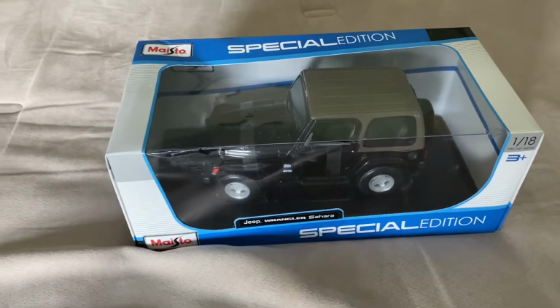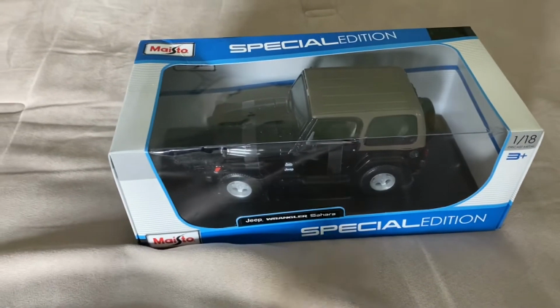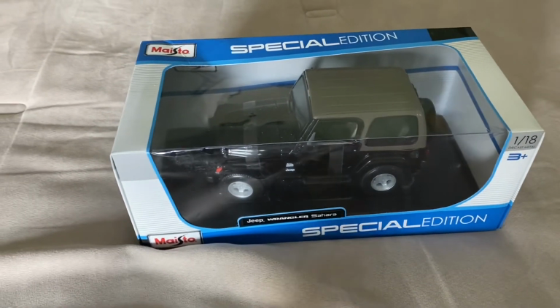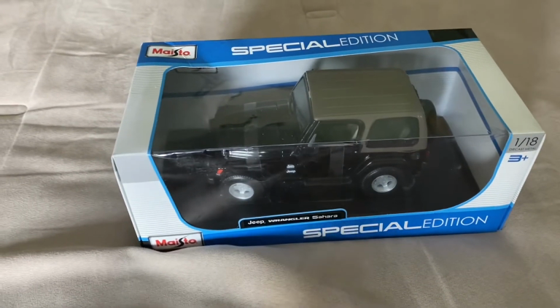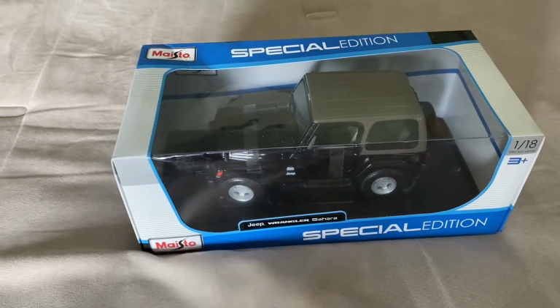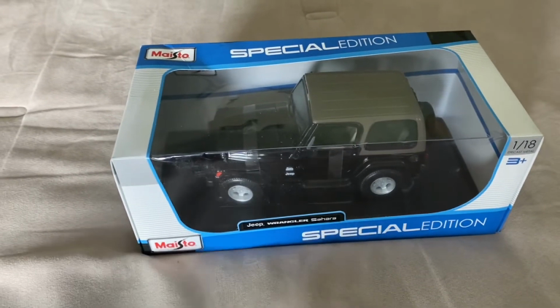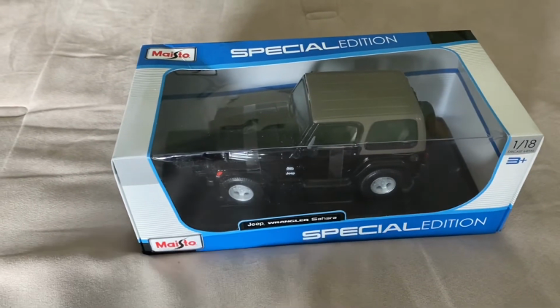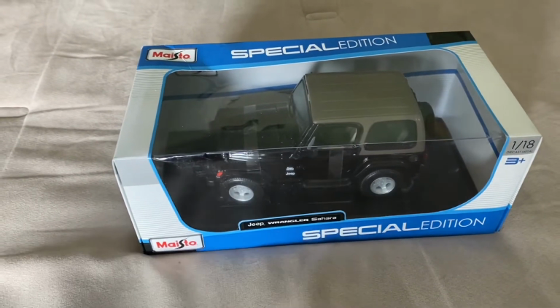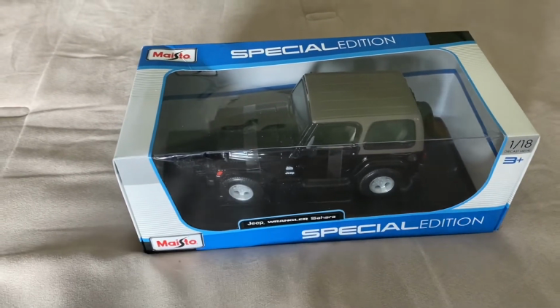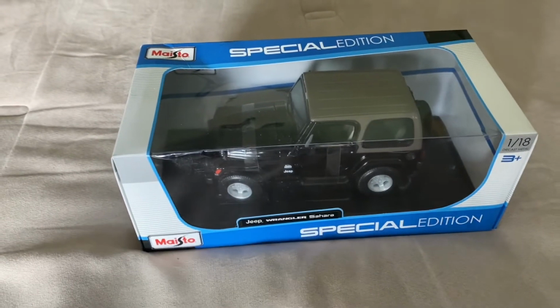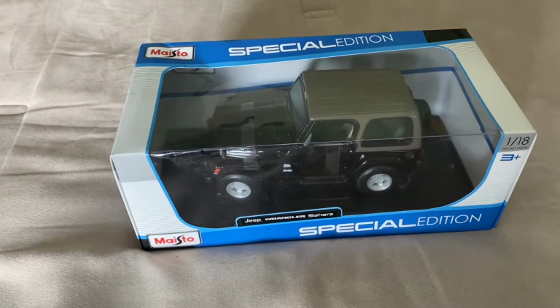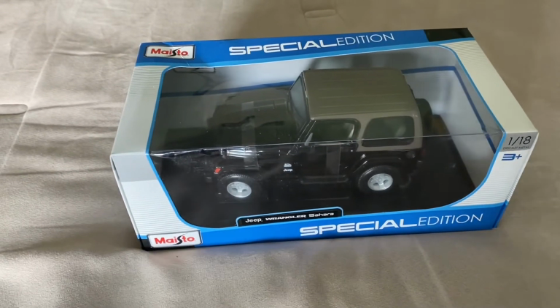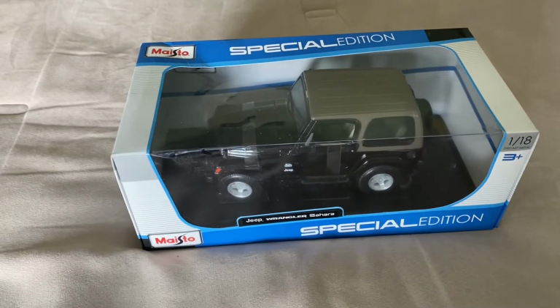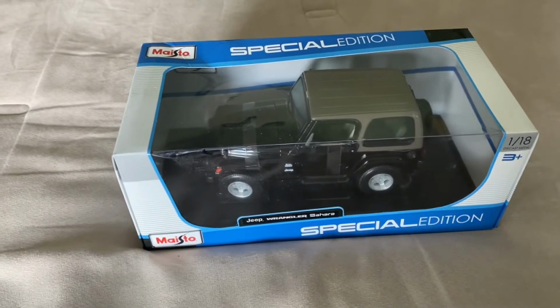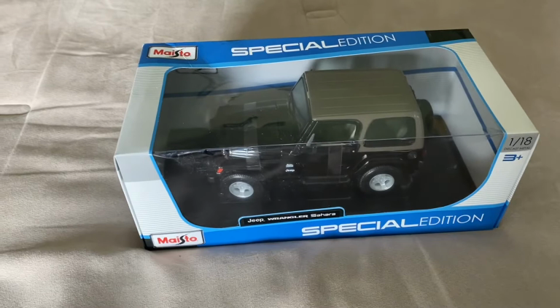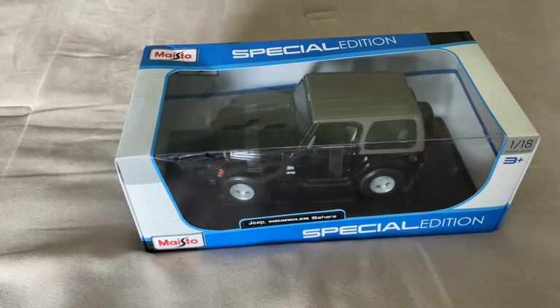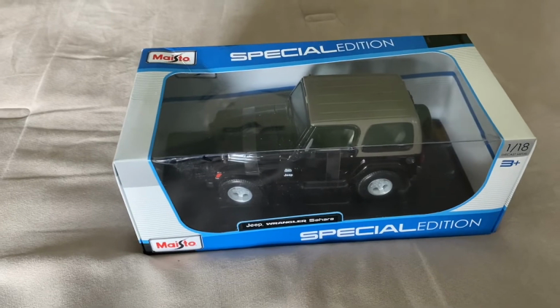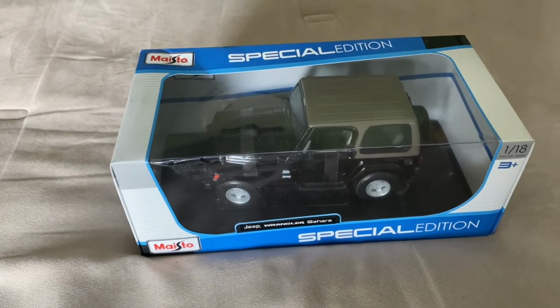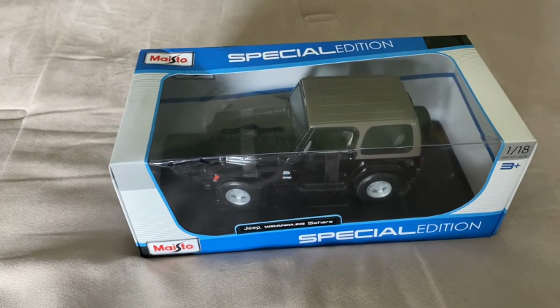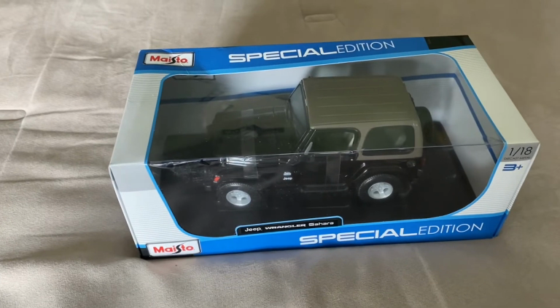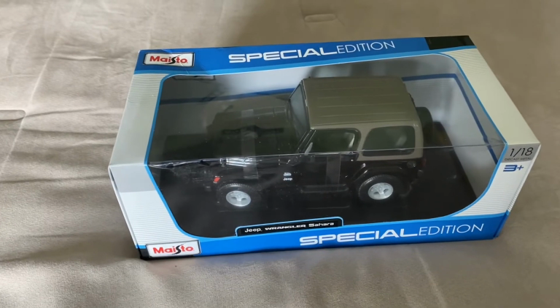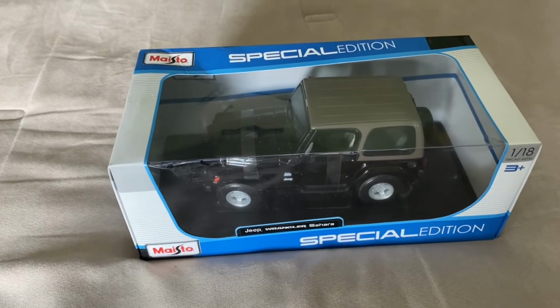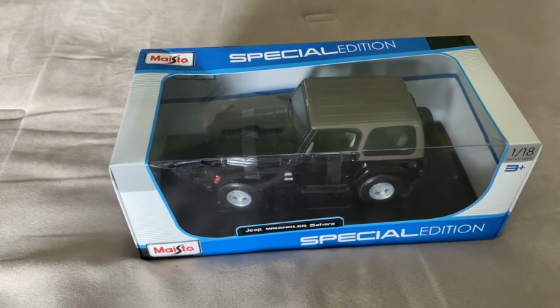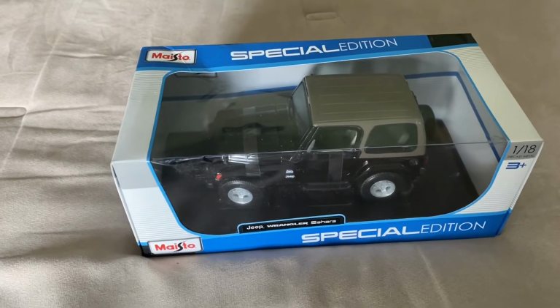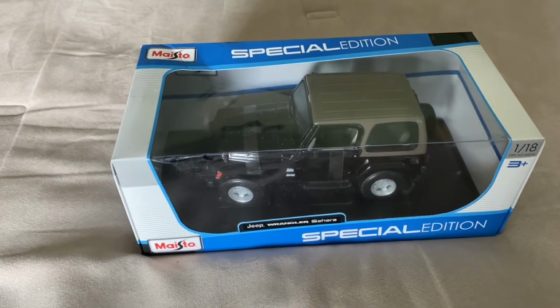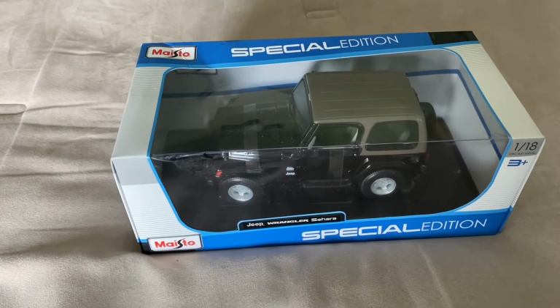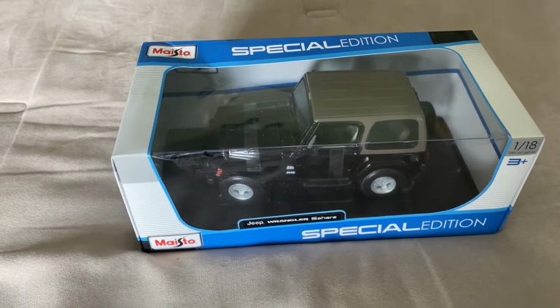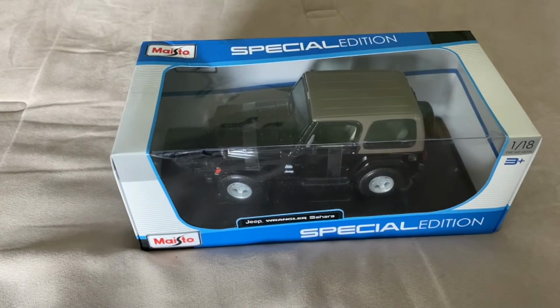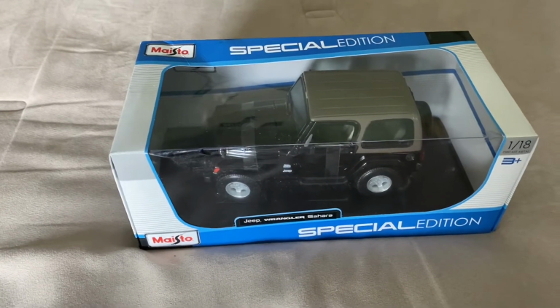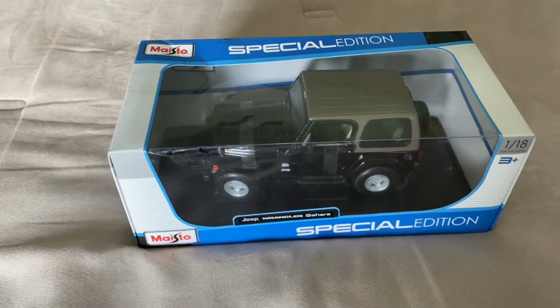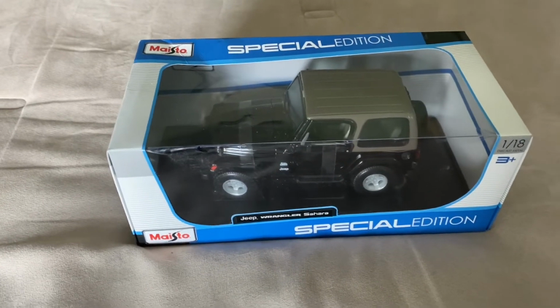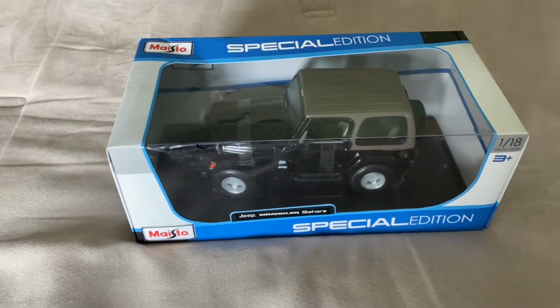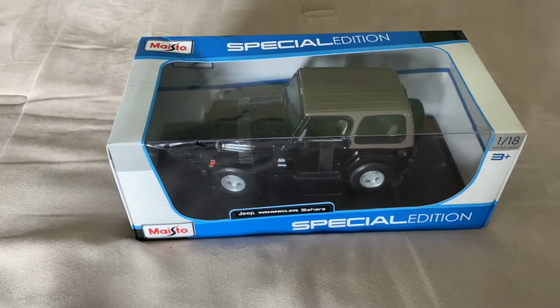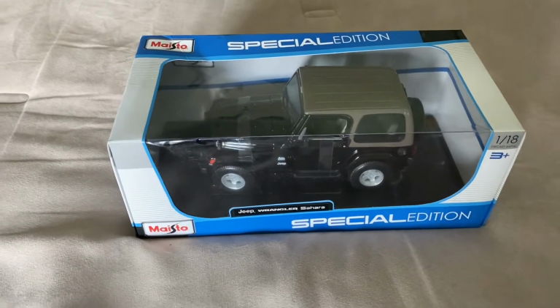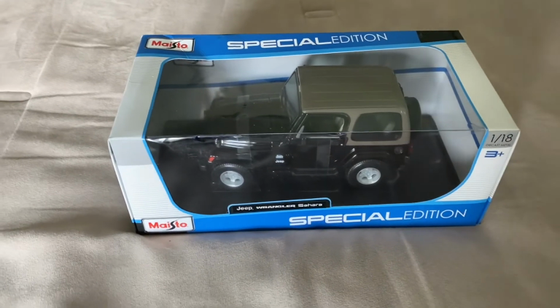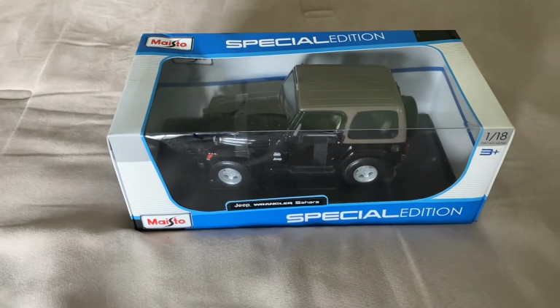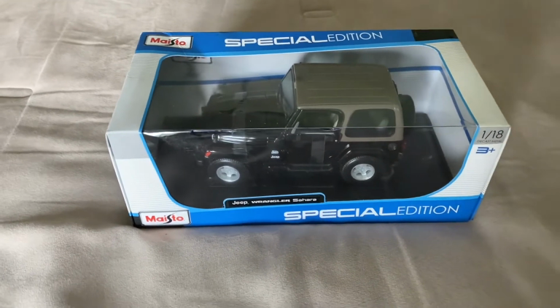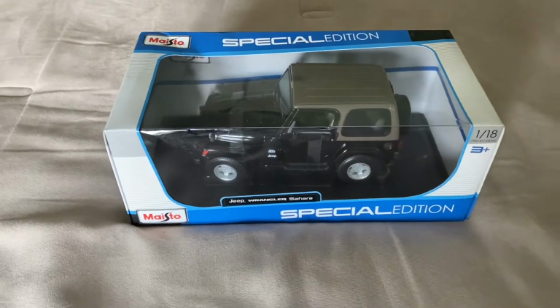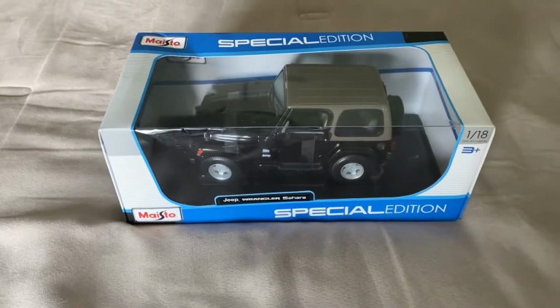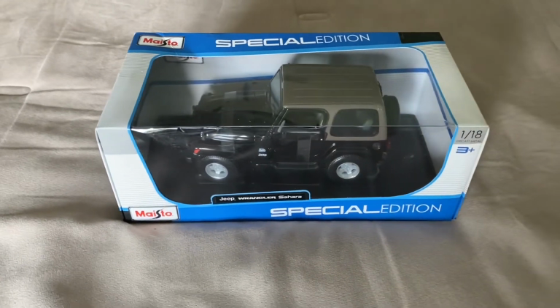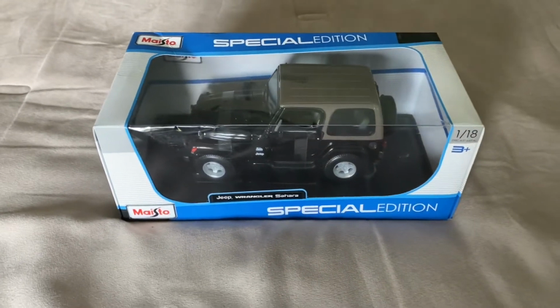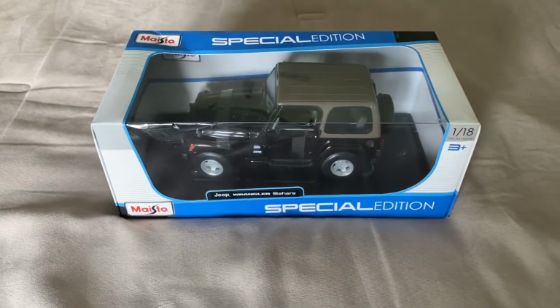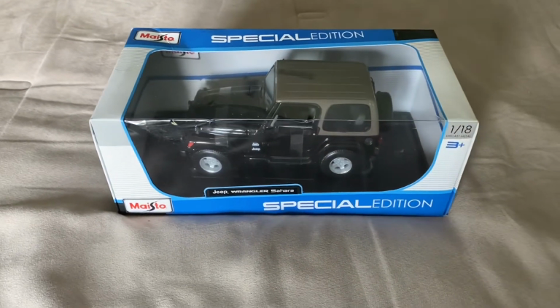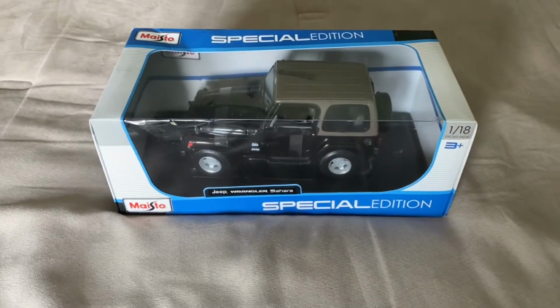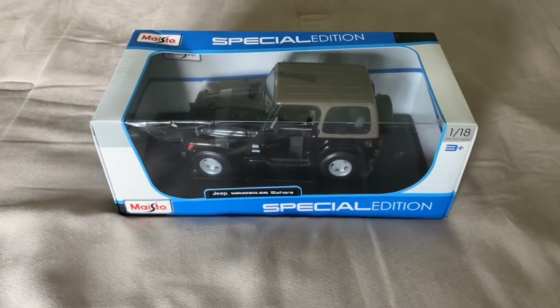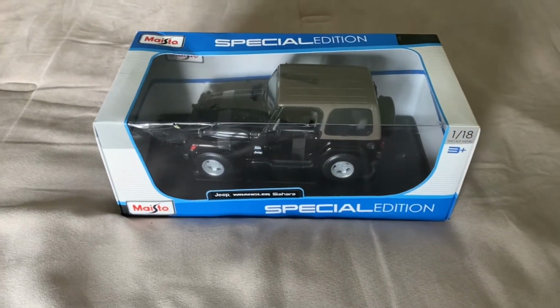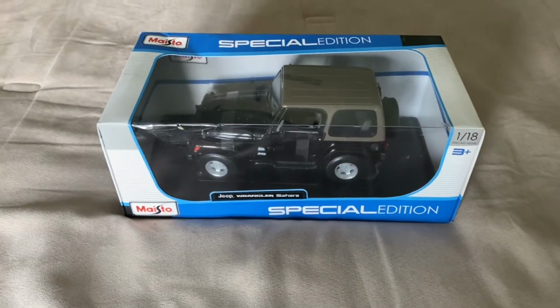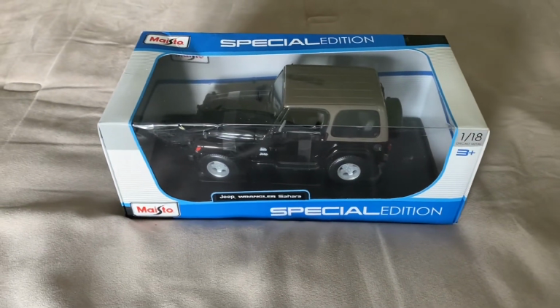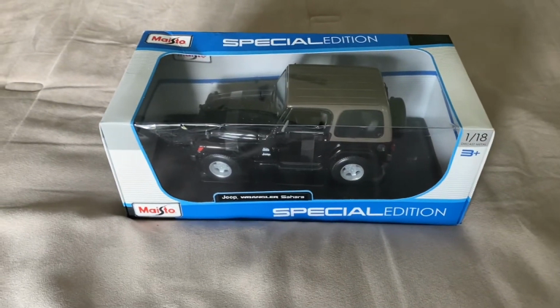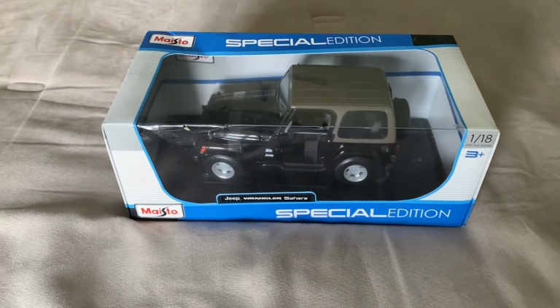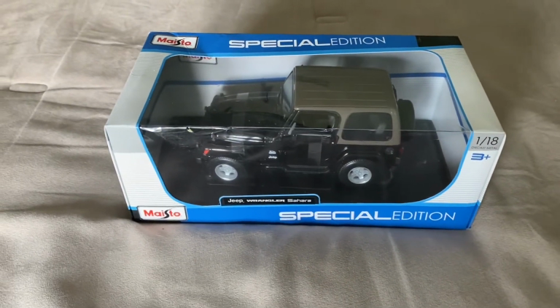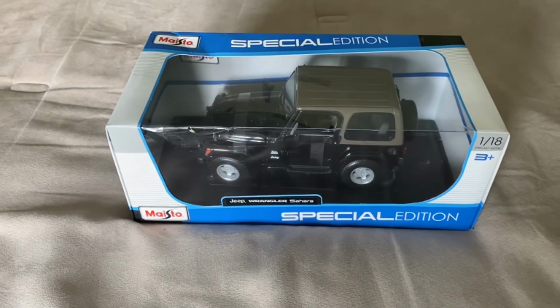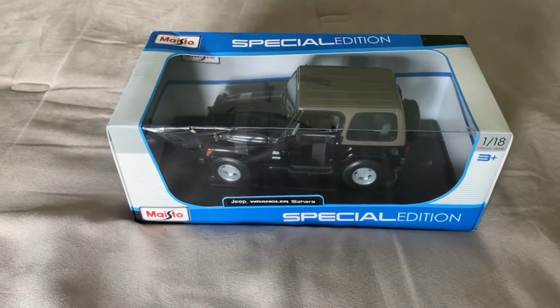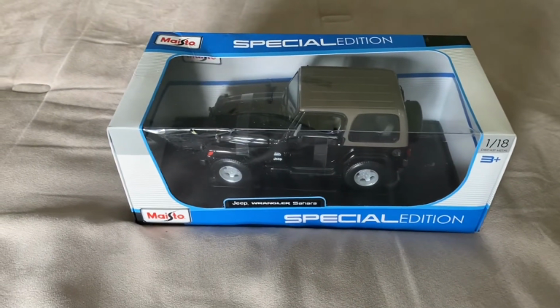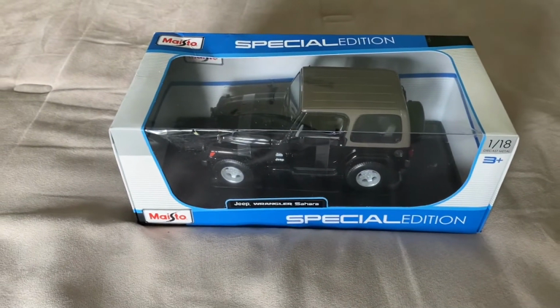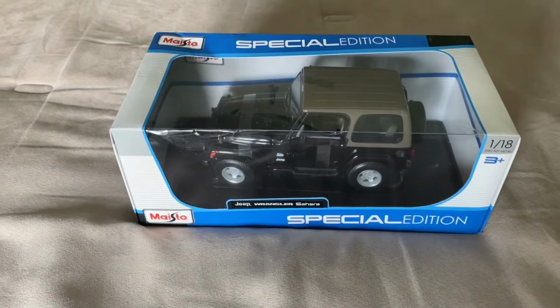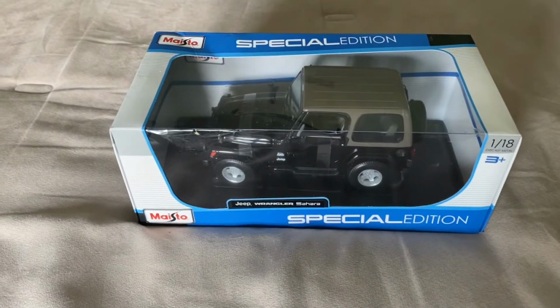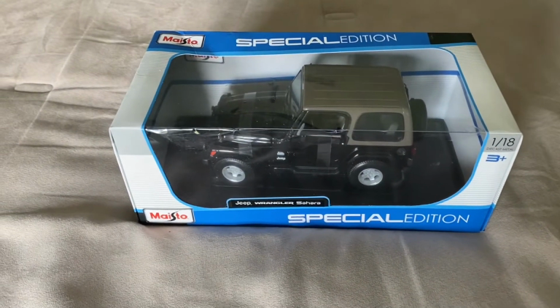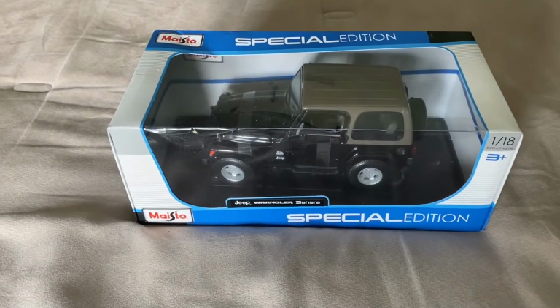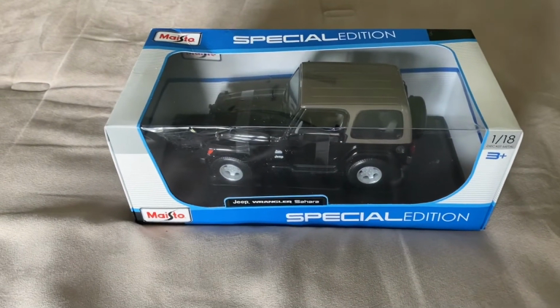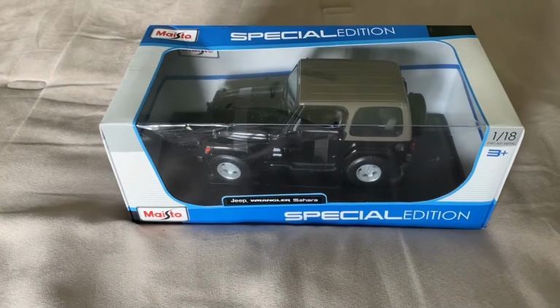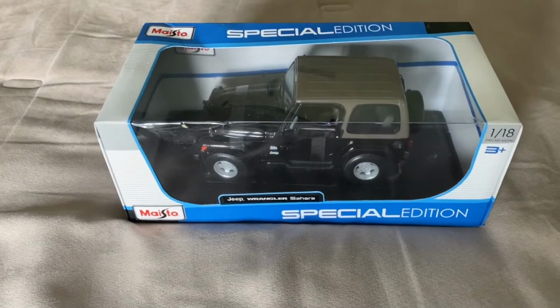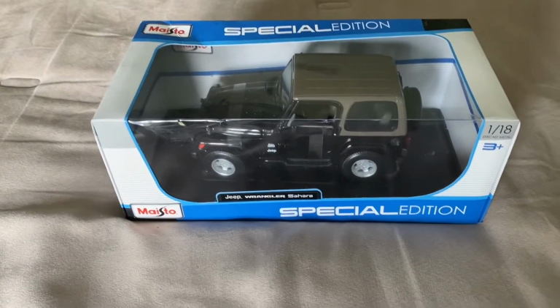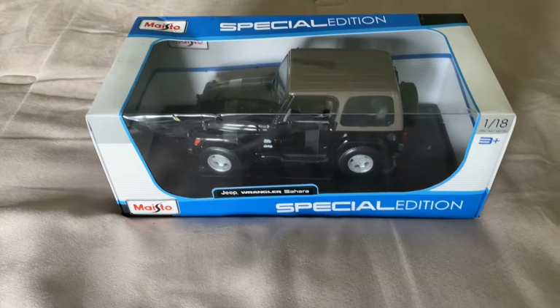I found this model on Amazon for around $27. It was from Amazon Warehouse Deals.